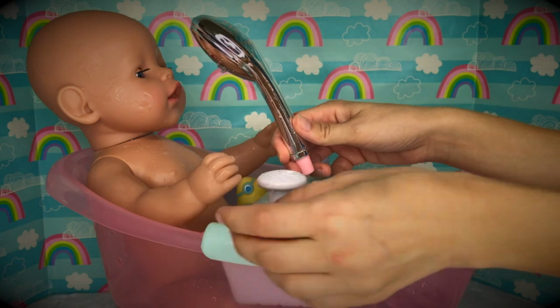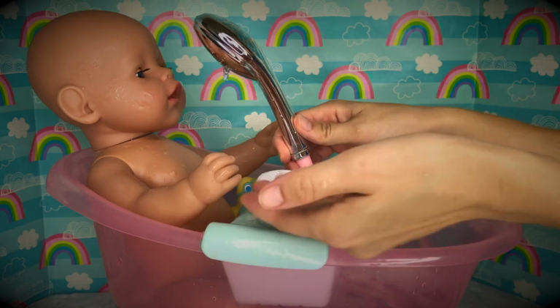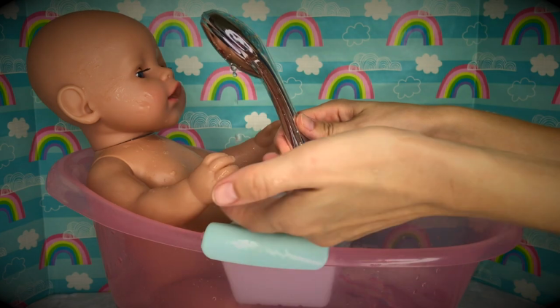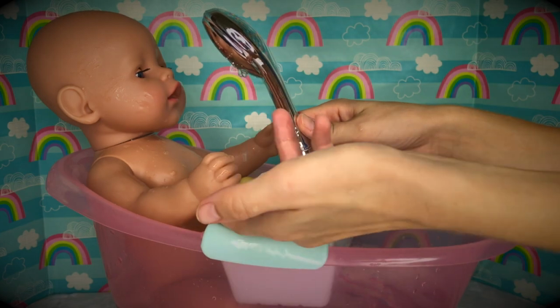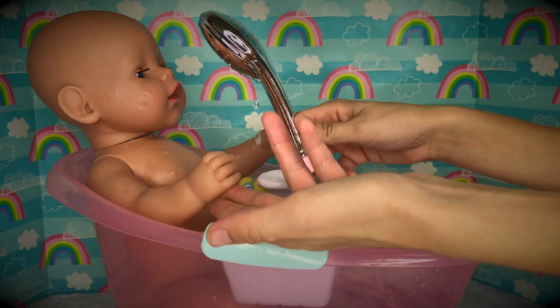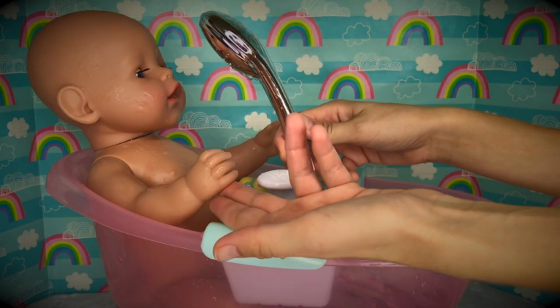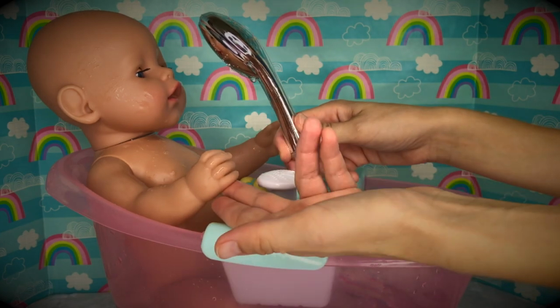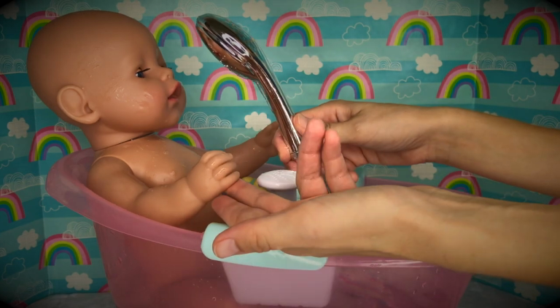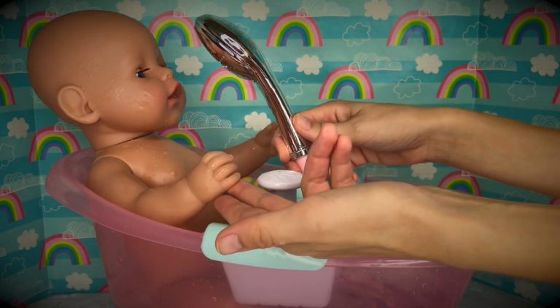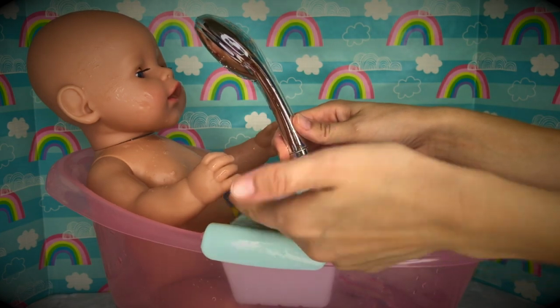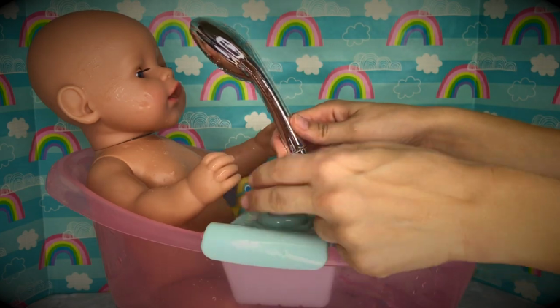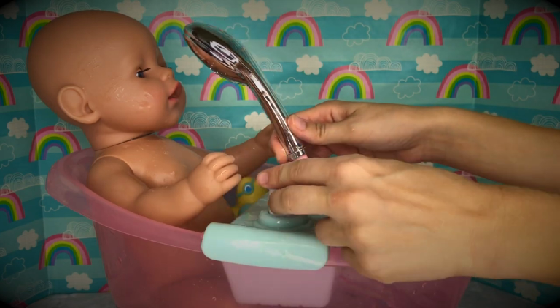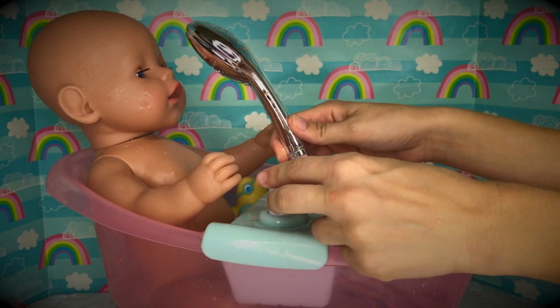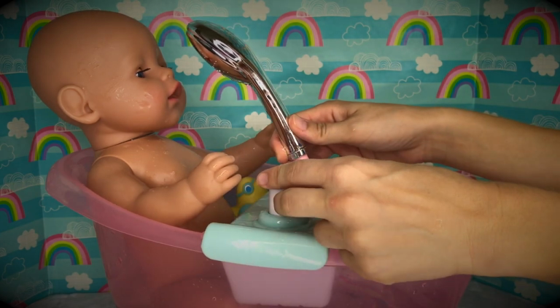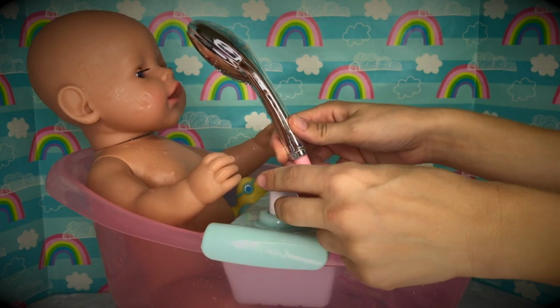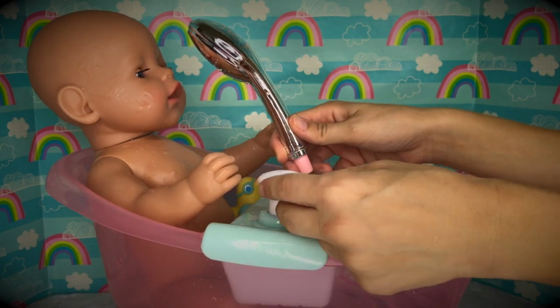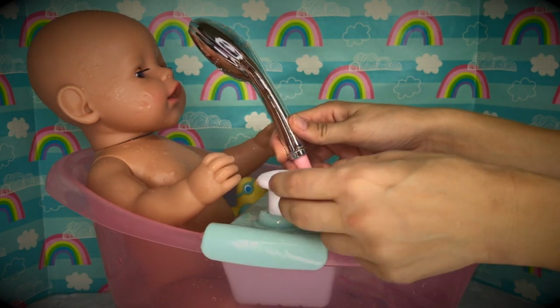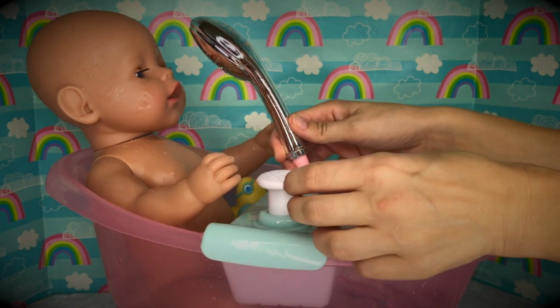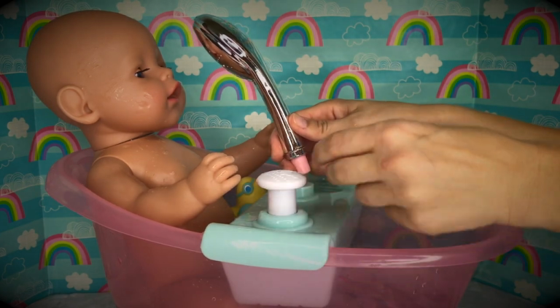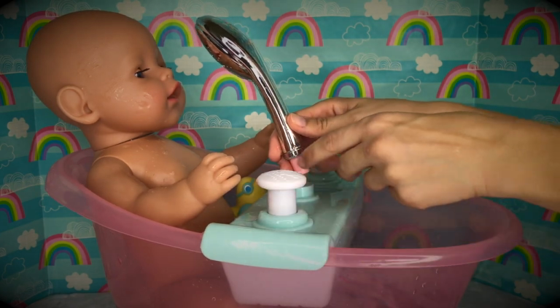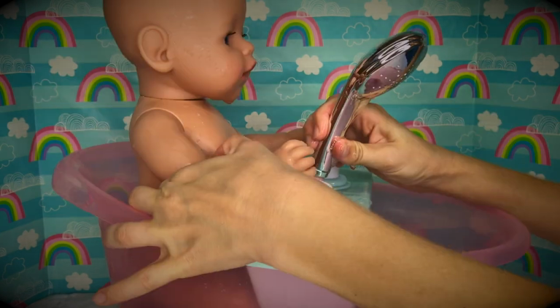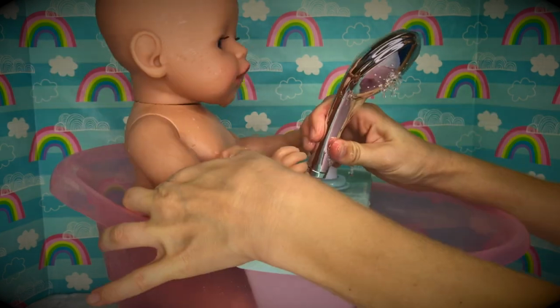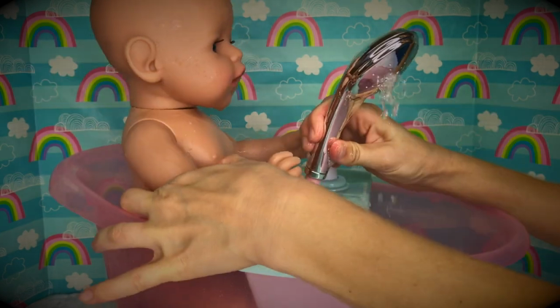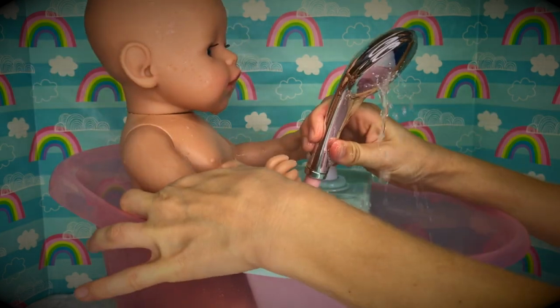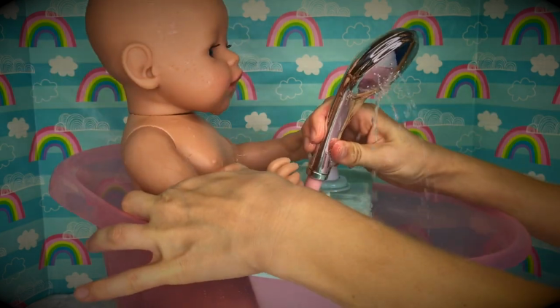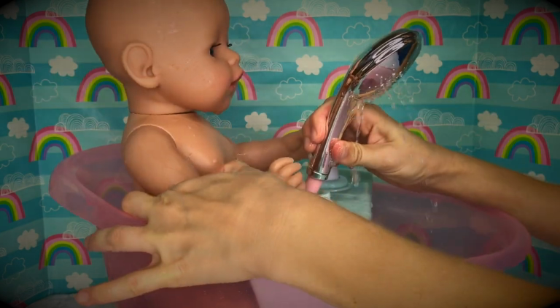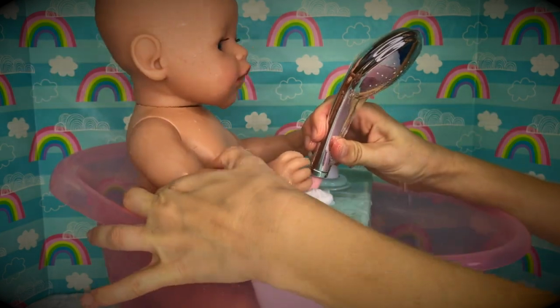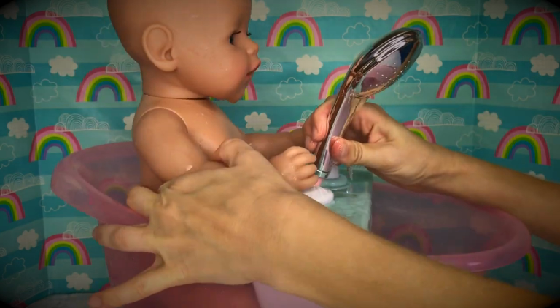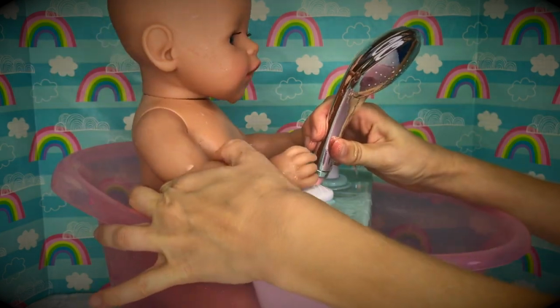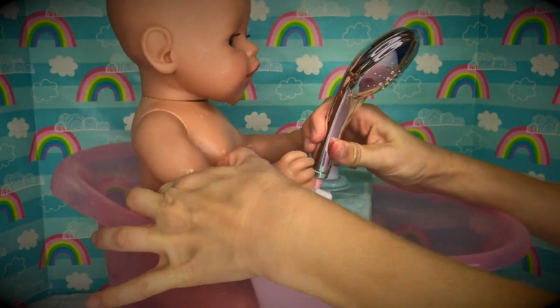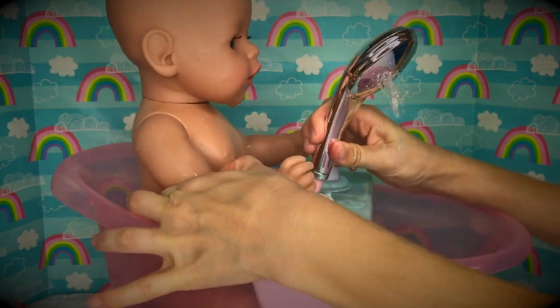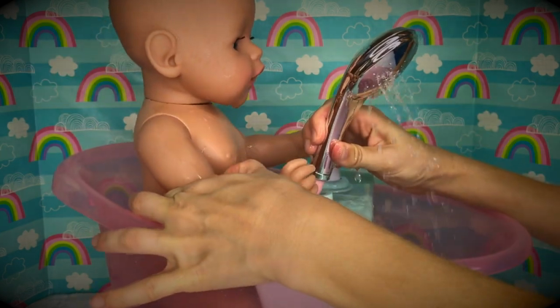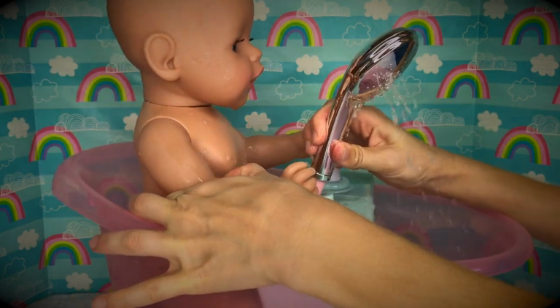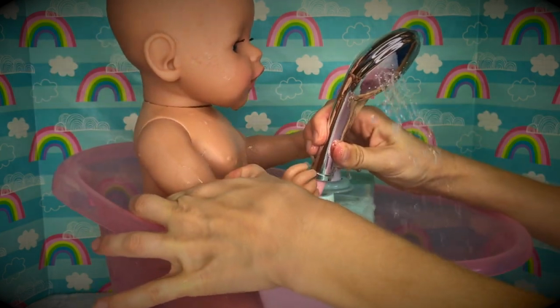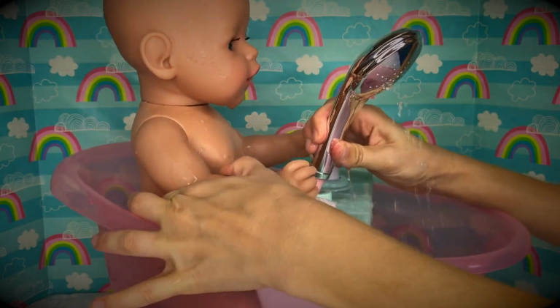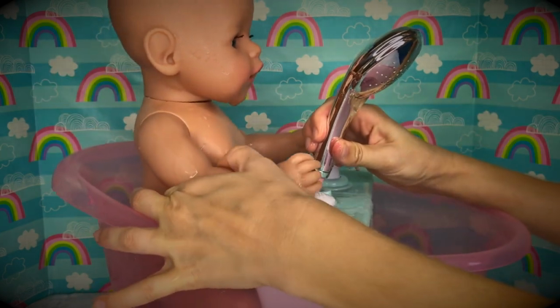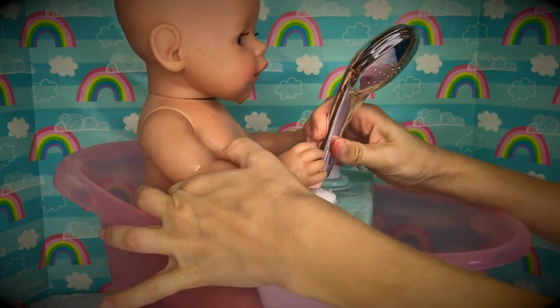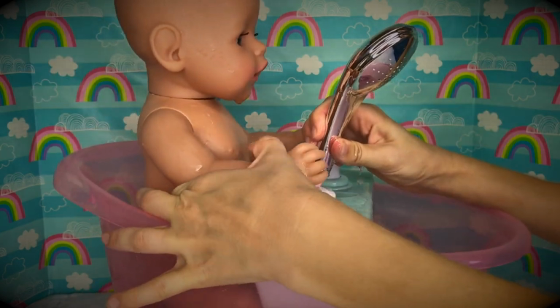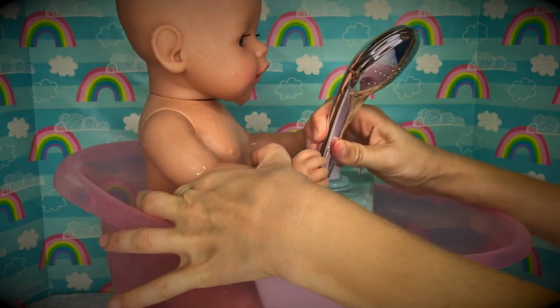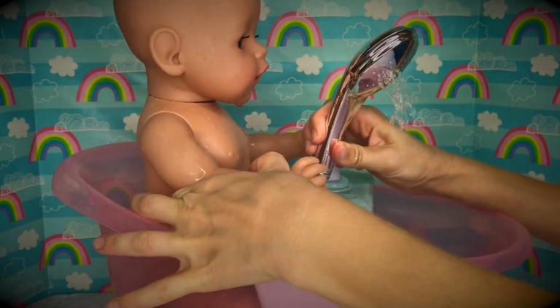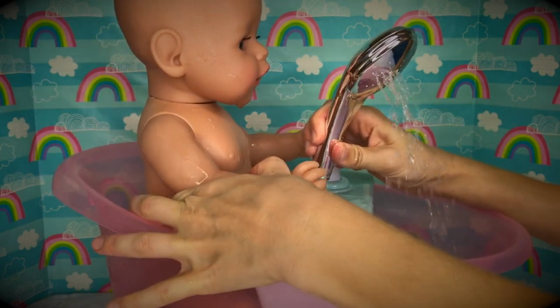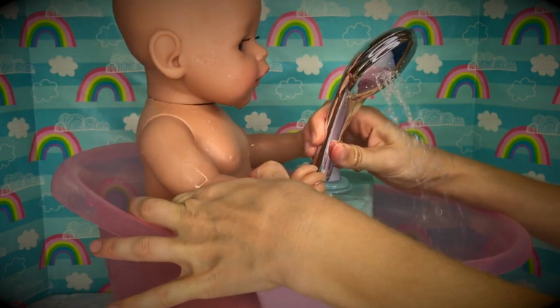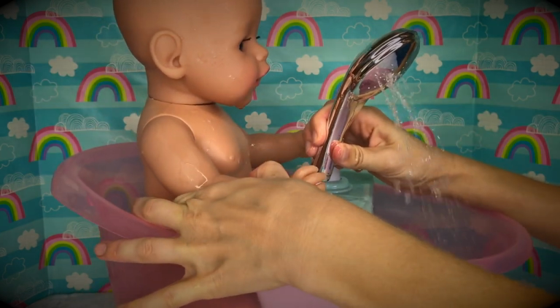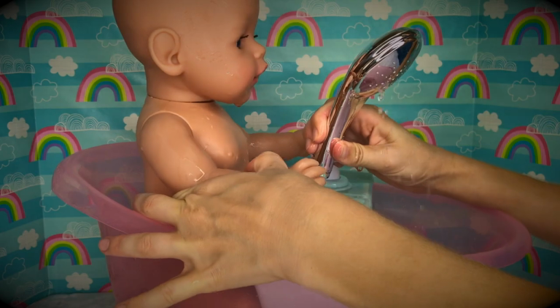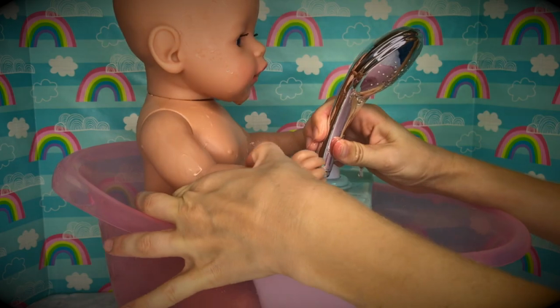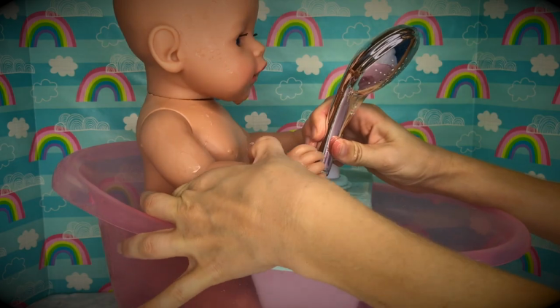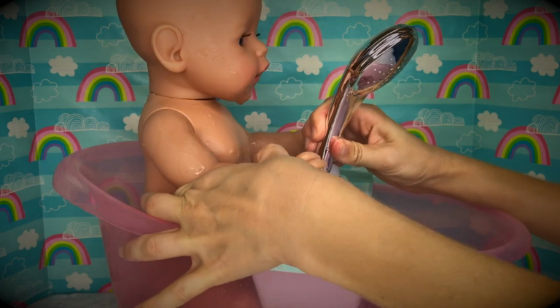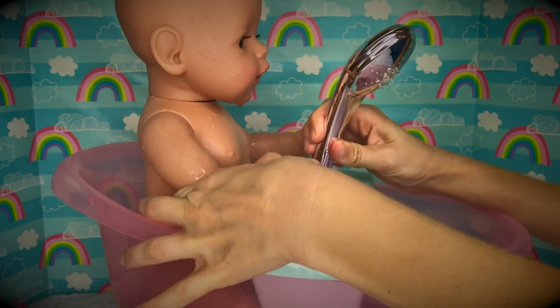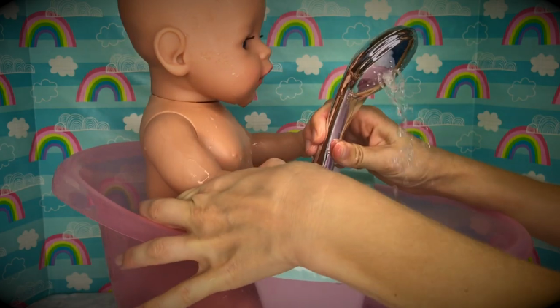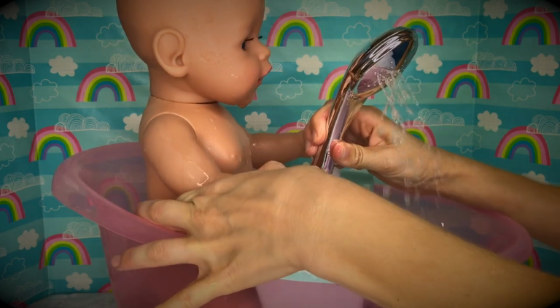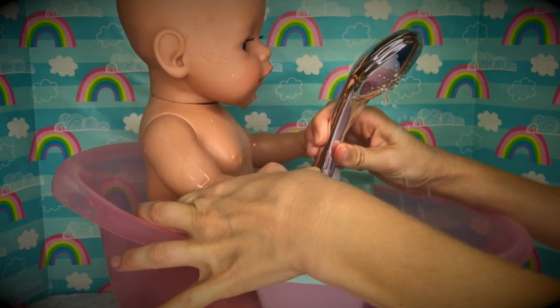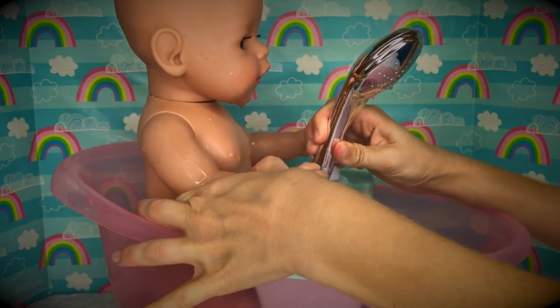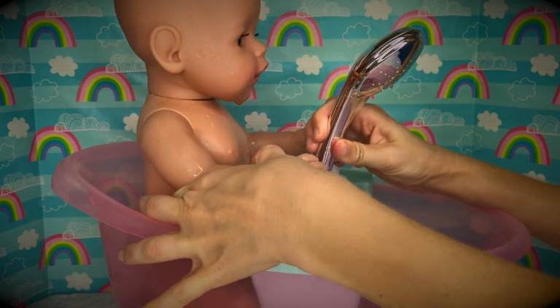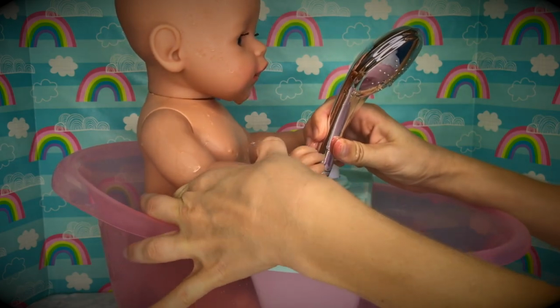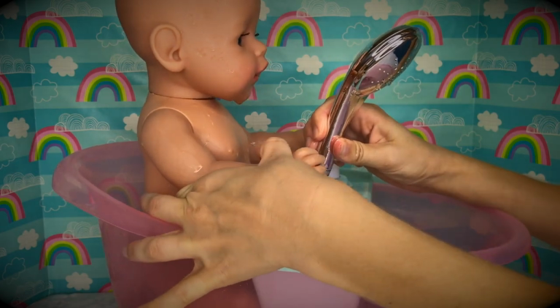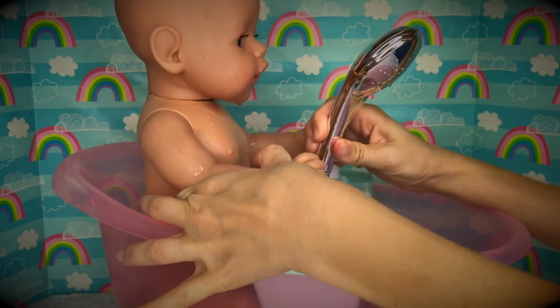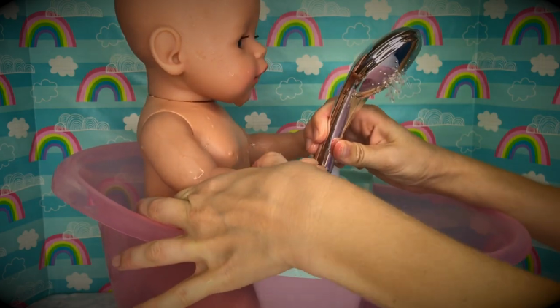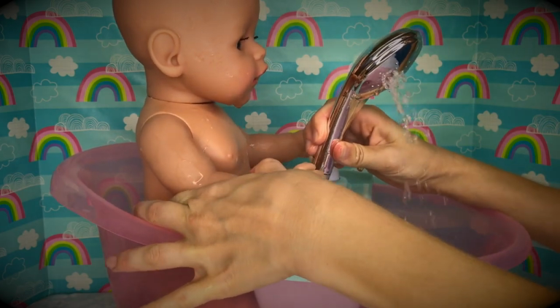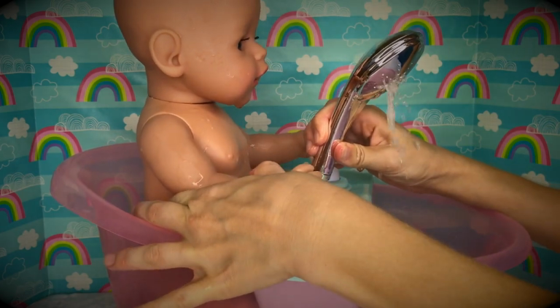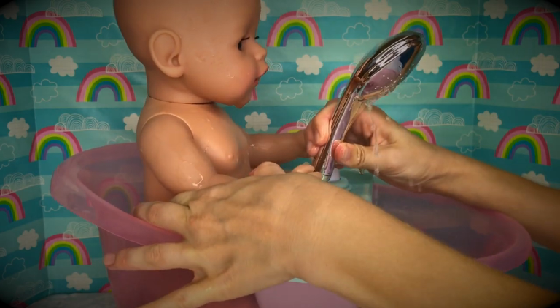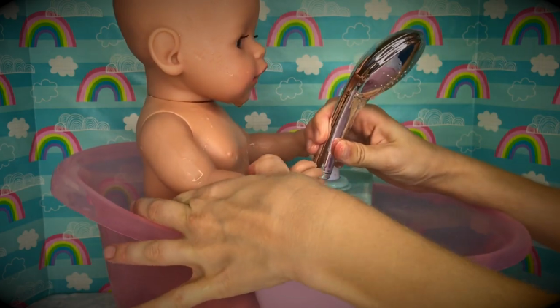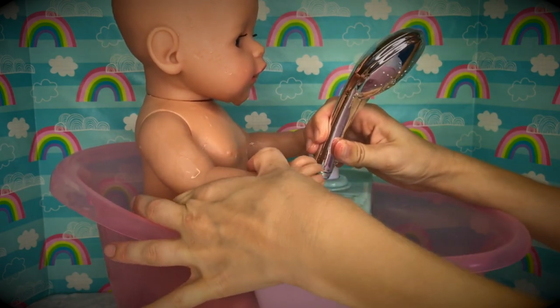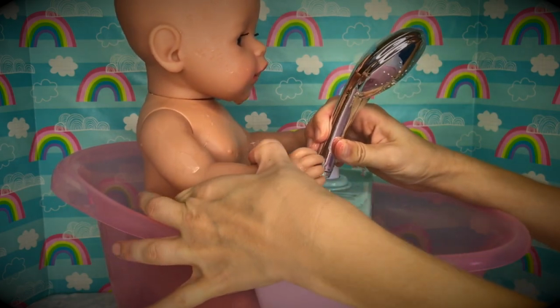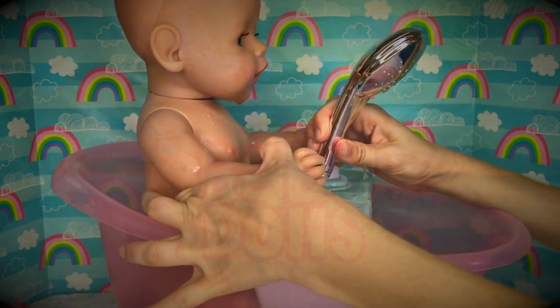Do you want to help me press the button? There we go! Good job! You're a strong boy!